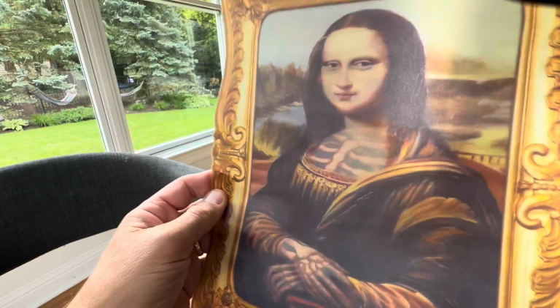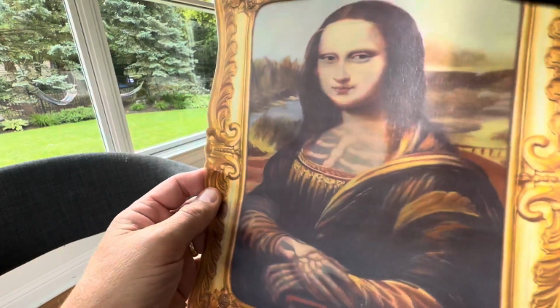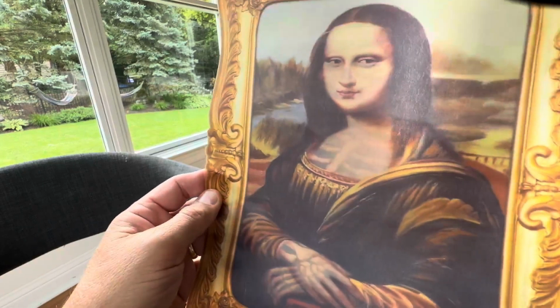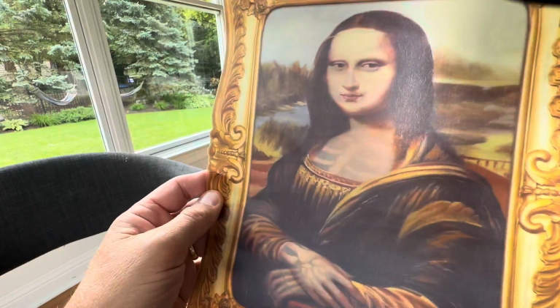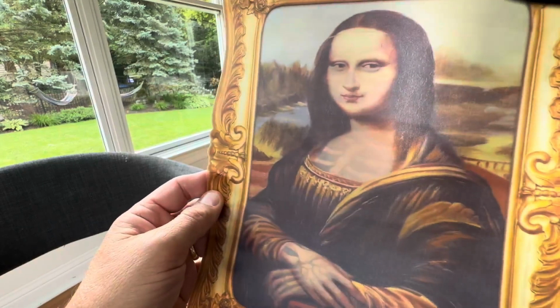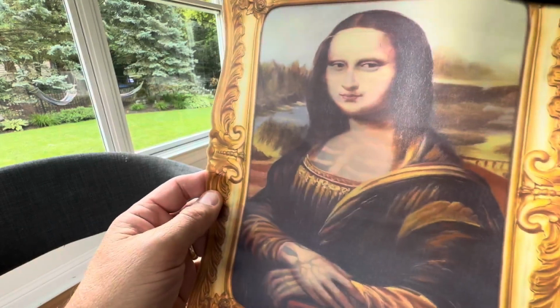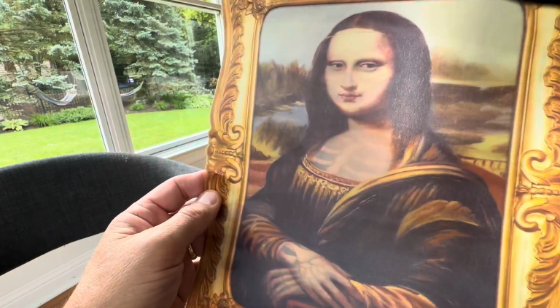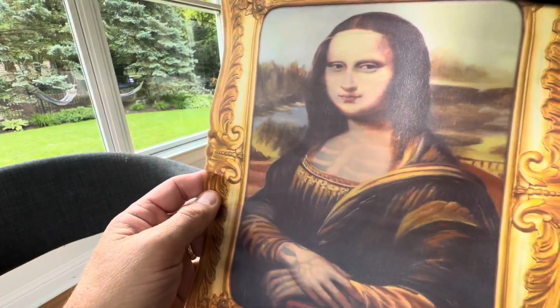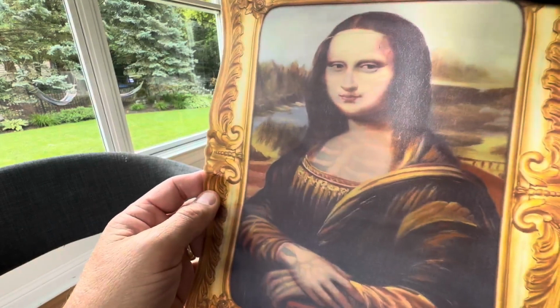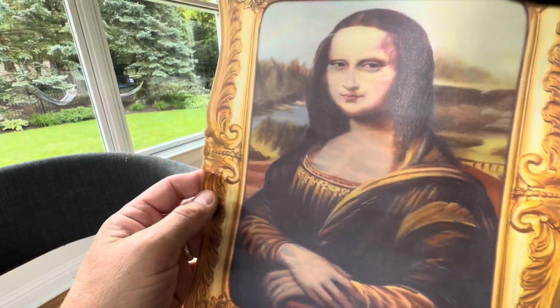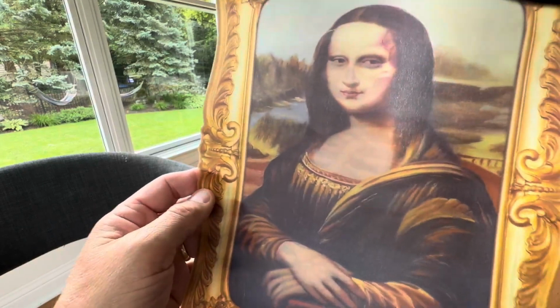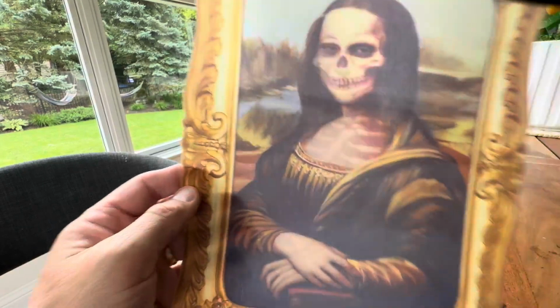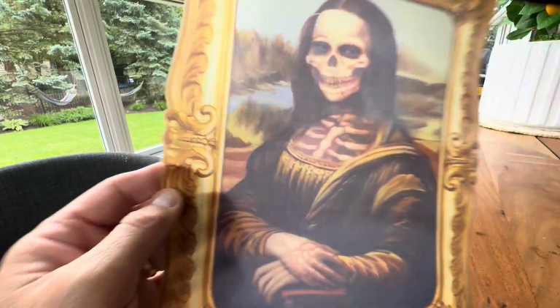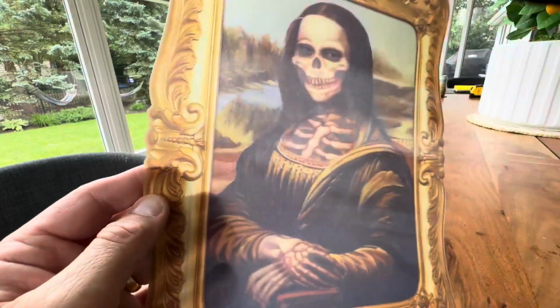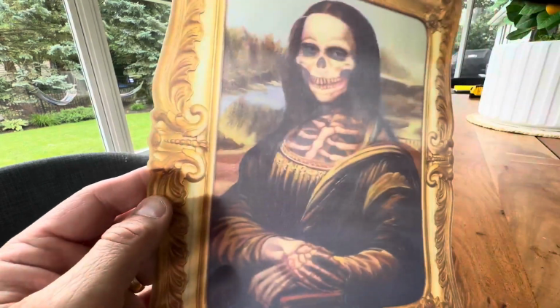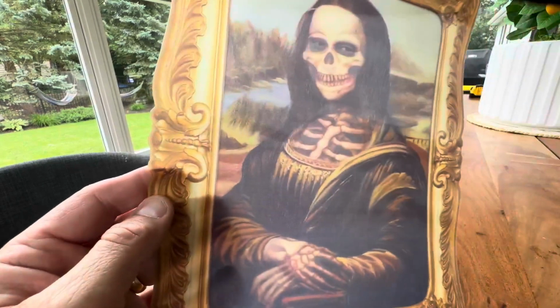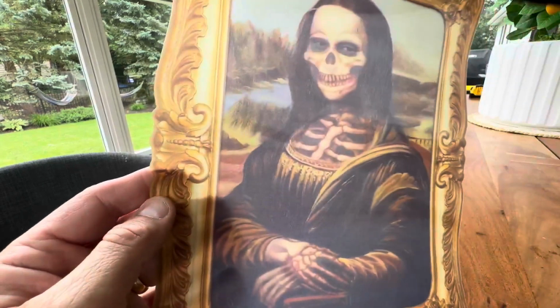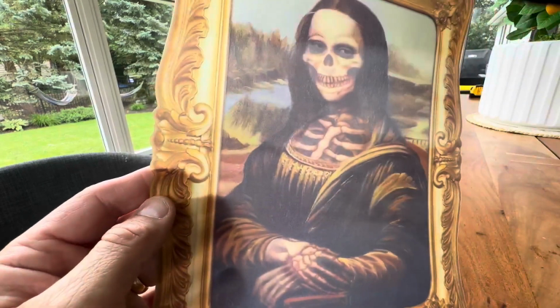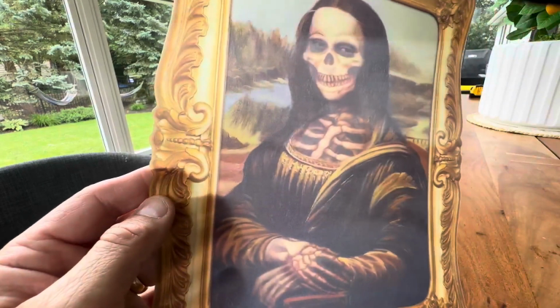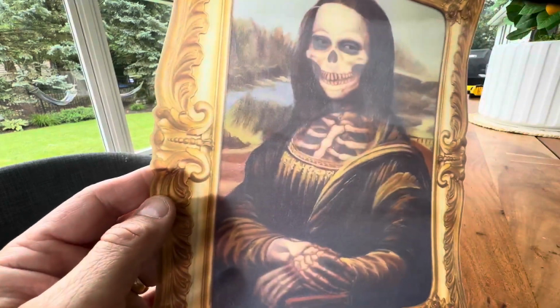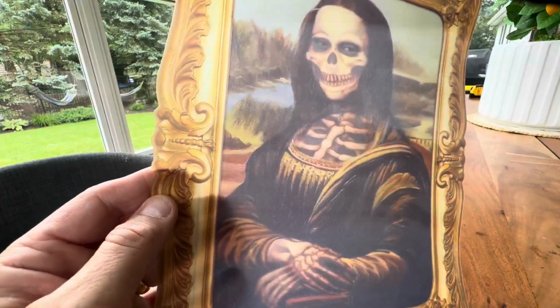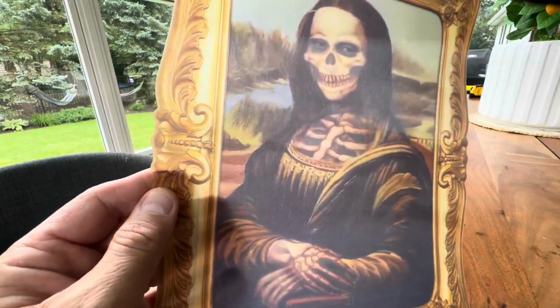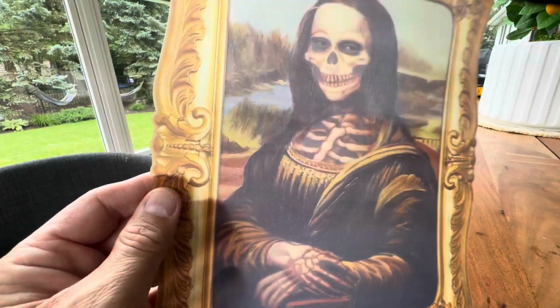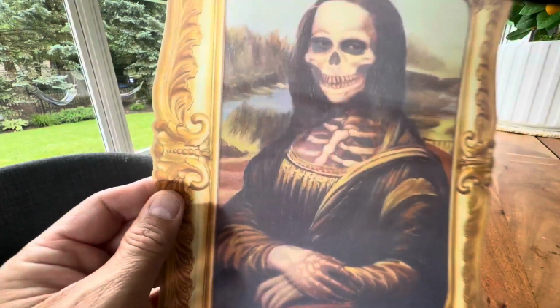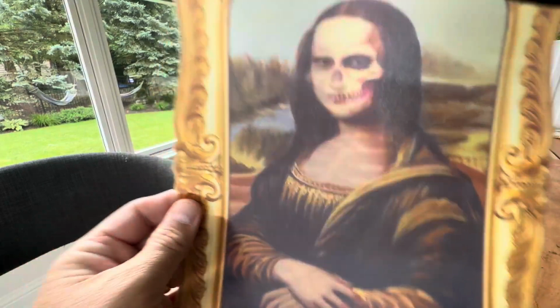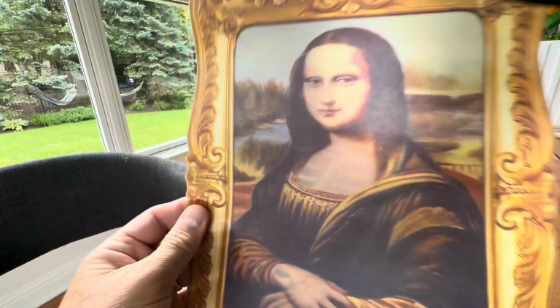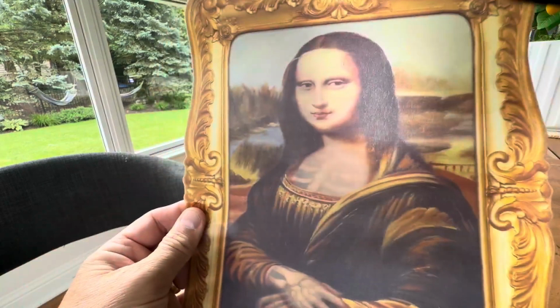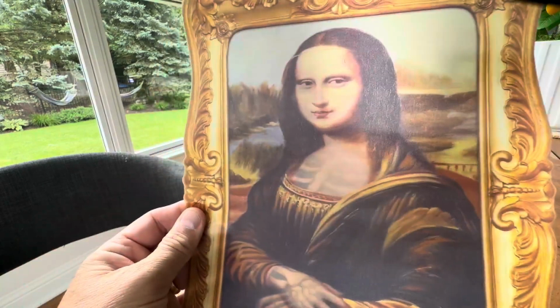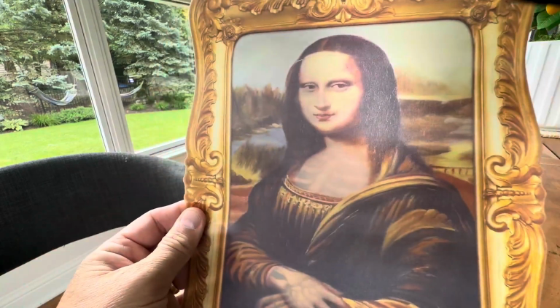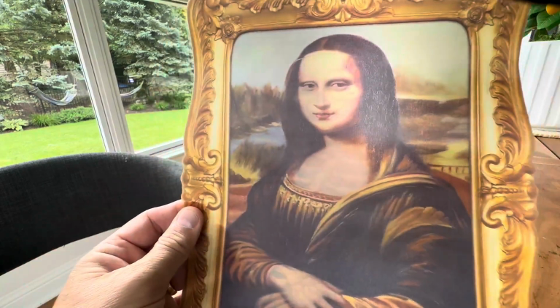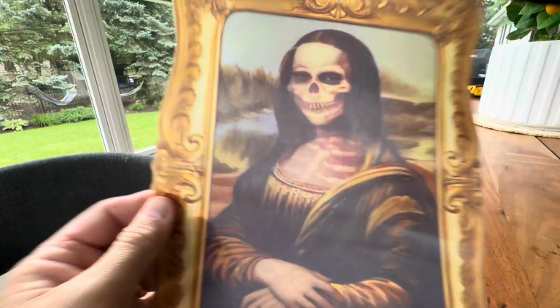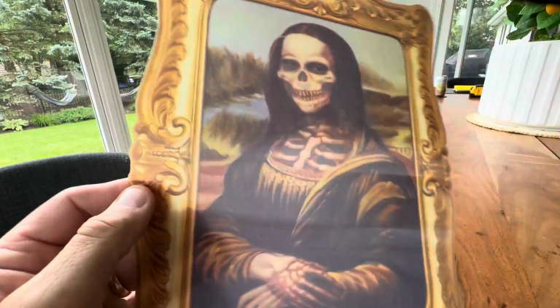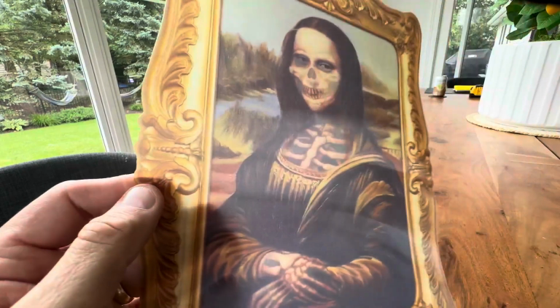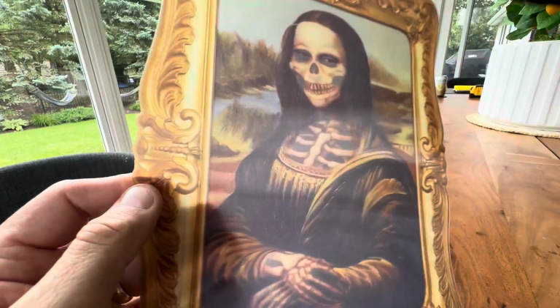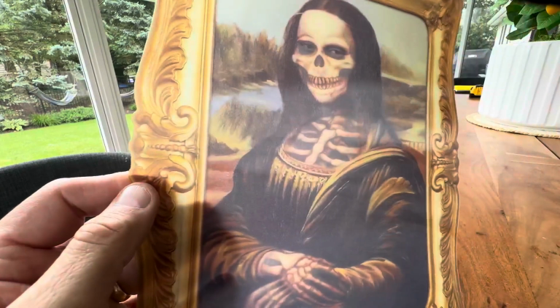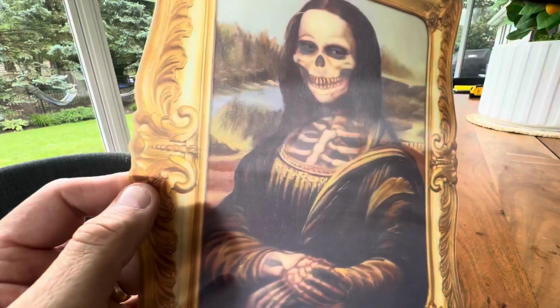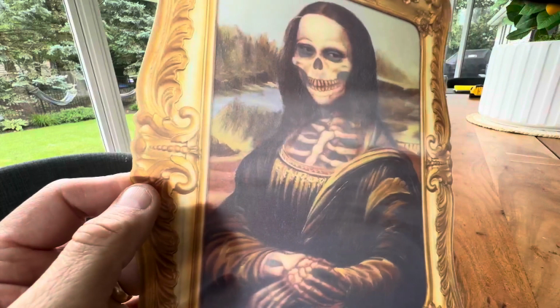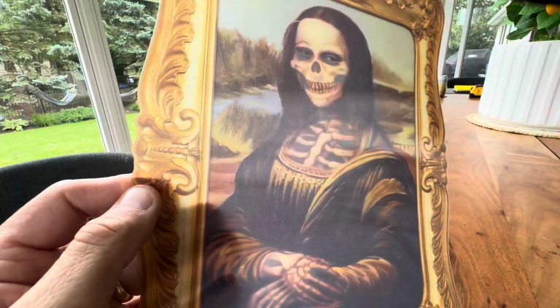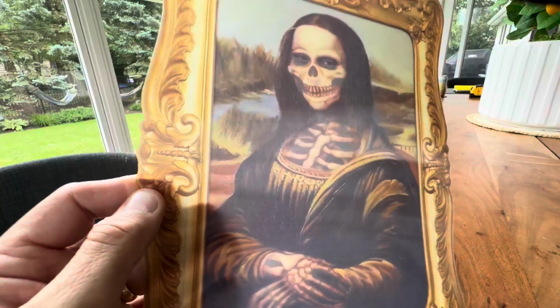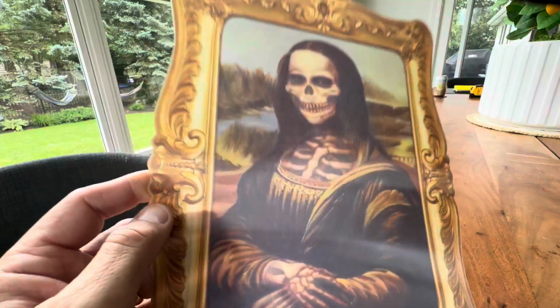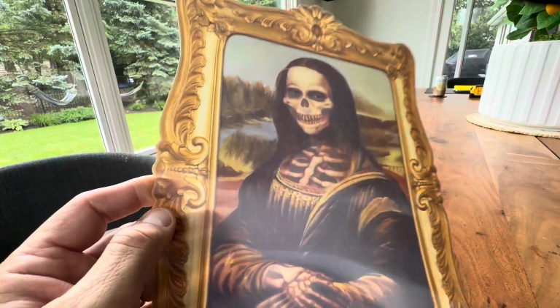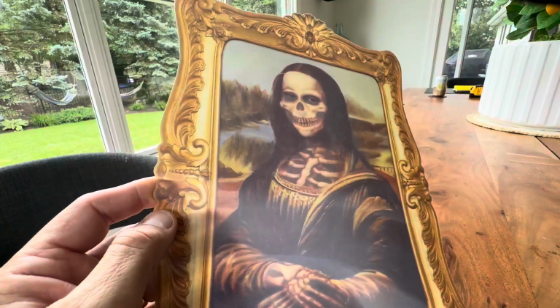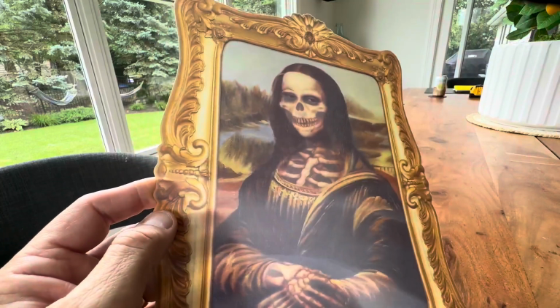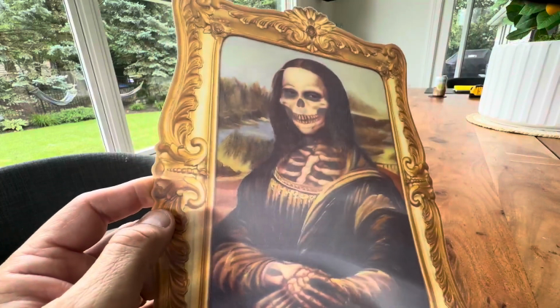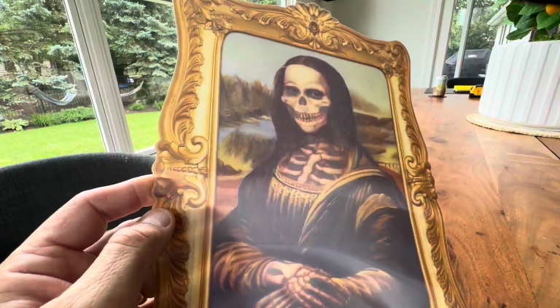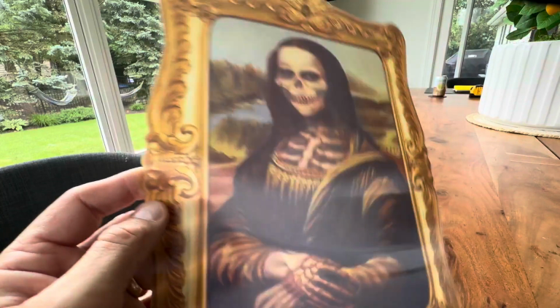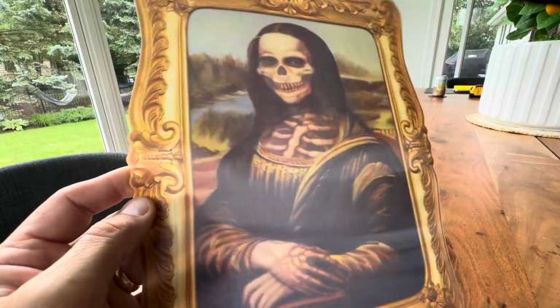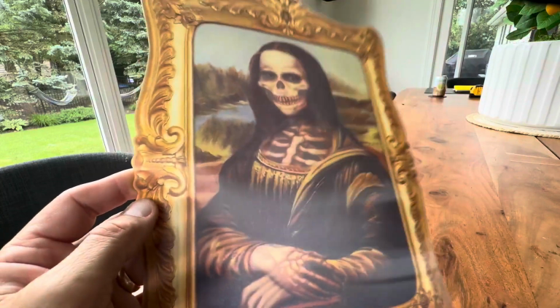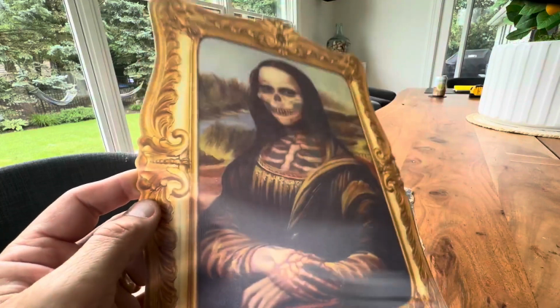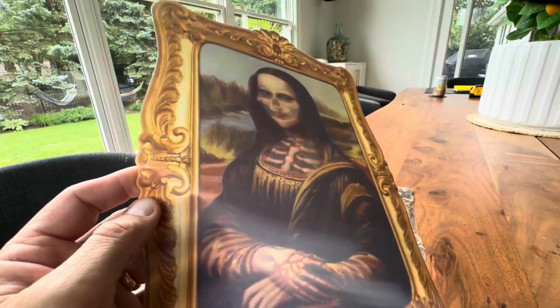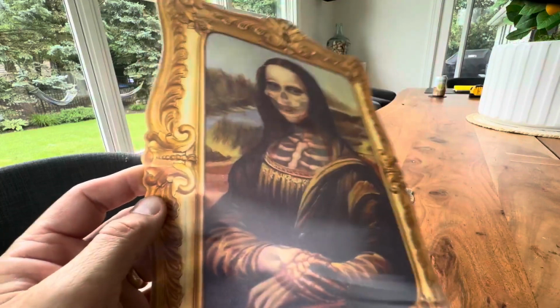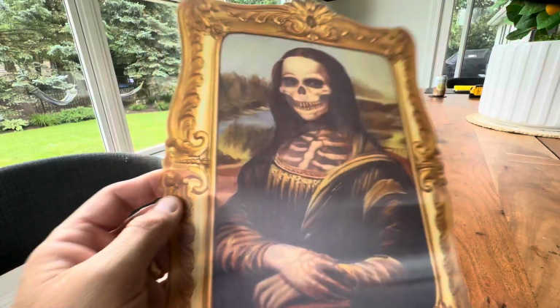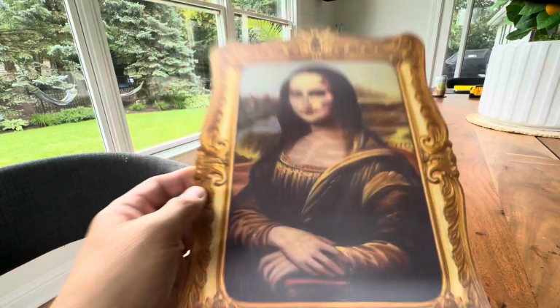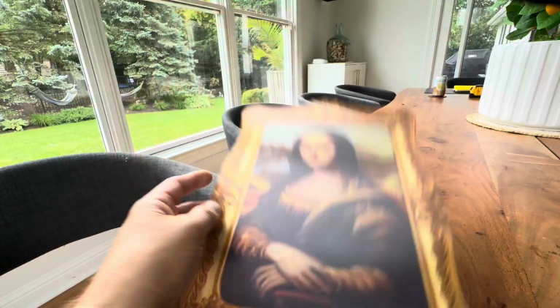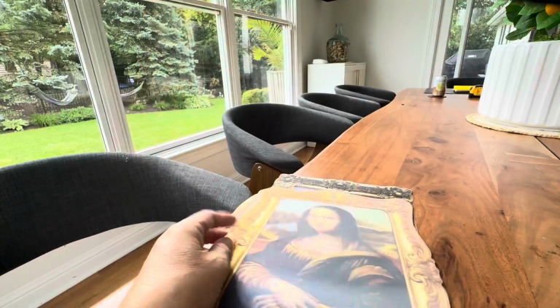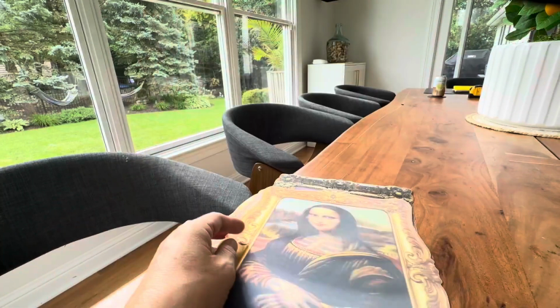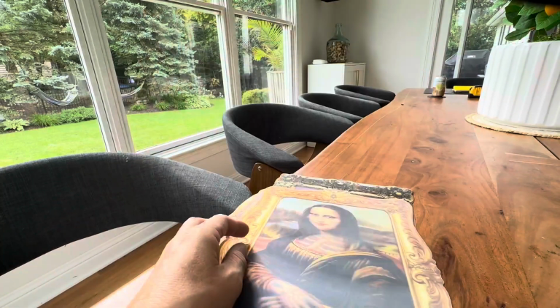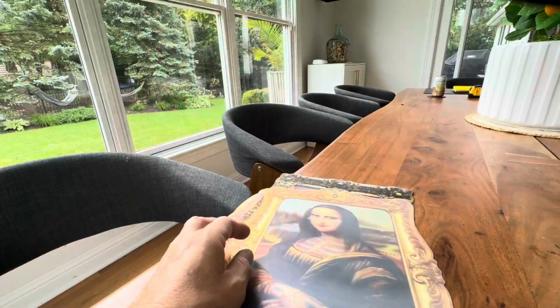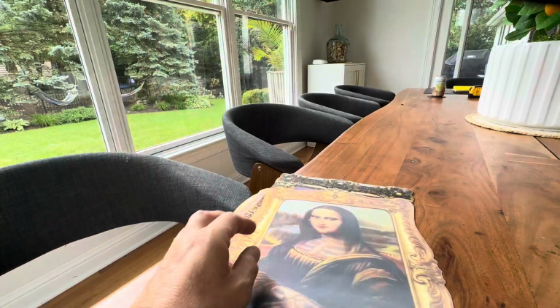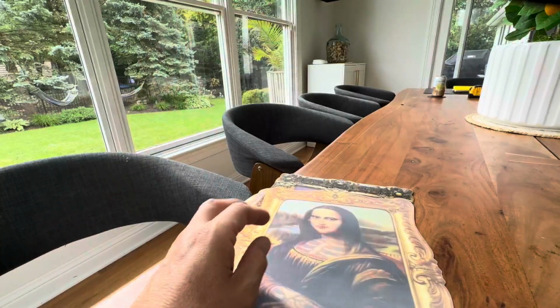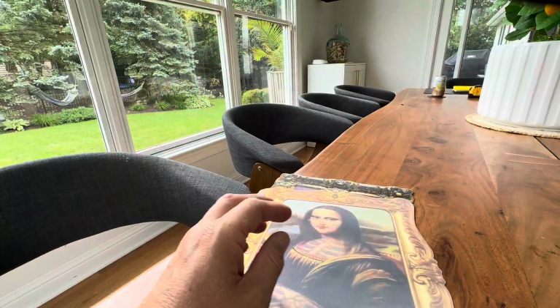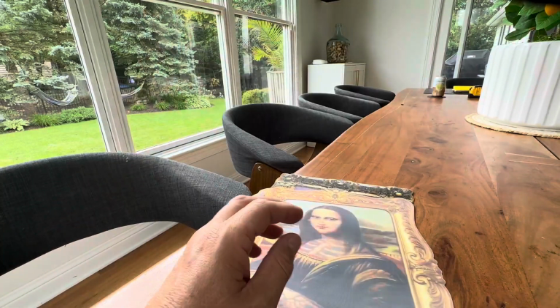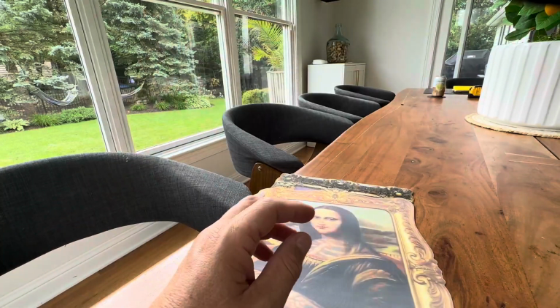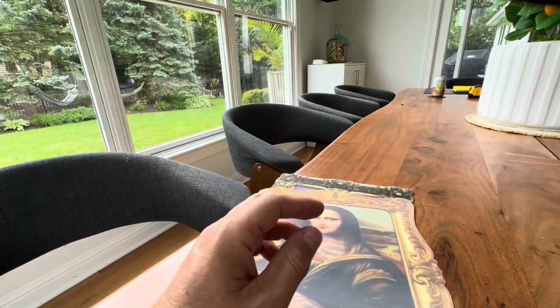Got the good old Mona Lisa, and then oh yeah, there goes her skin. It's gone. Skeleton. So a lot of fun. Kids love these.